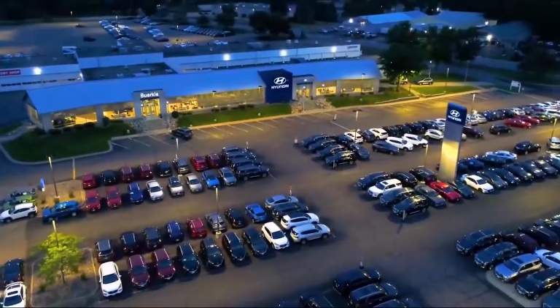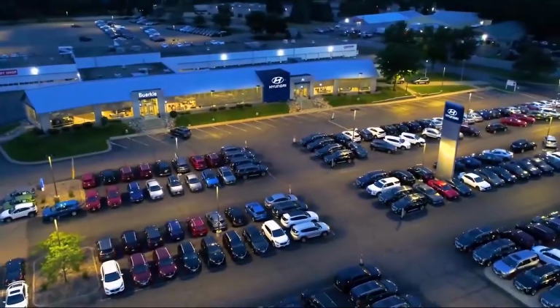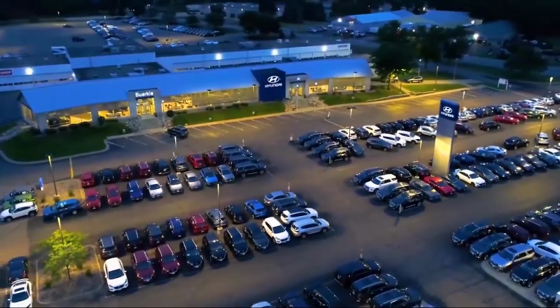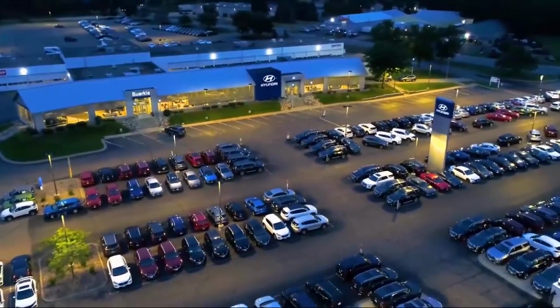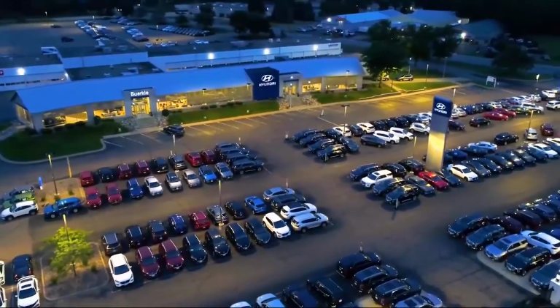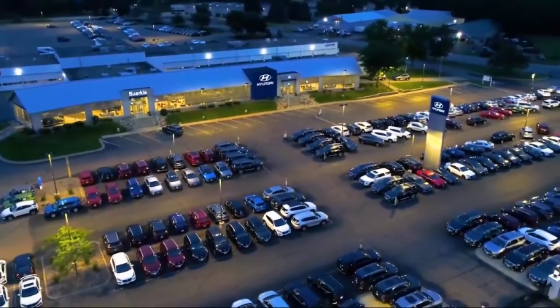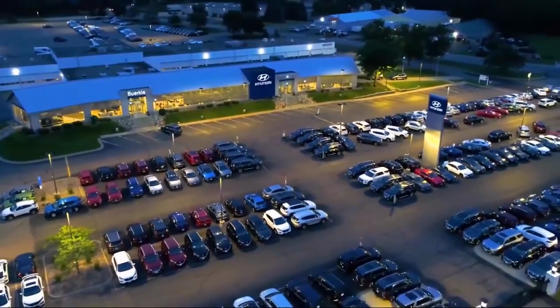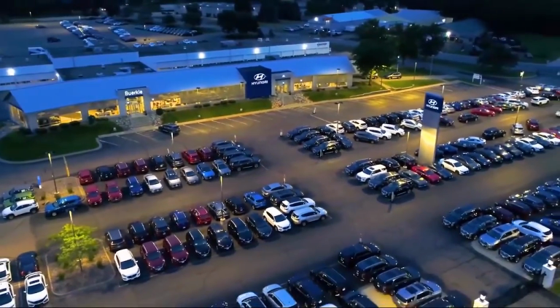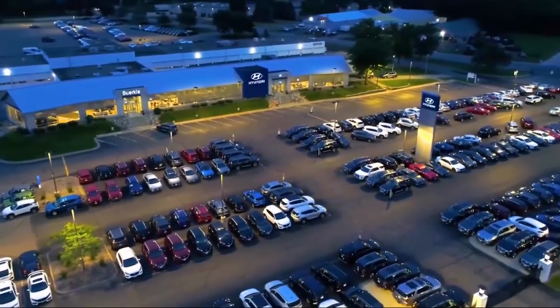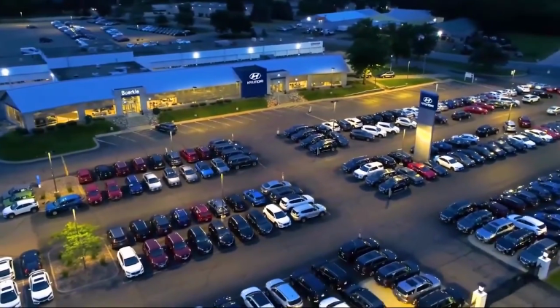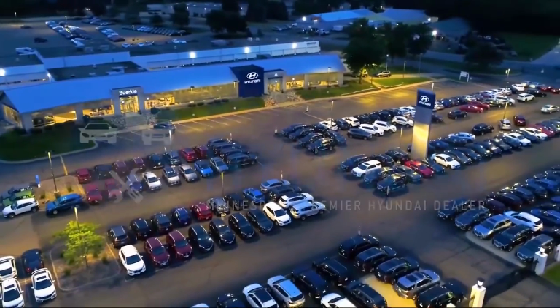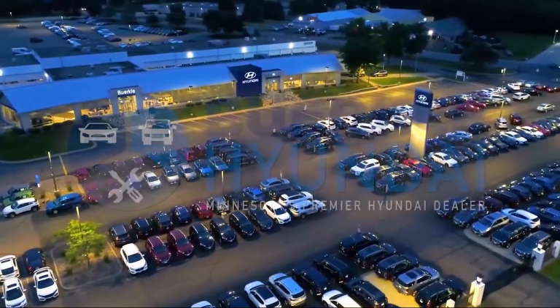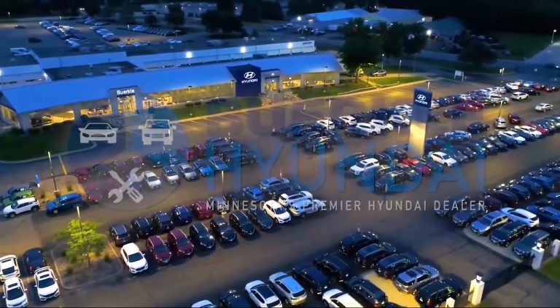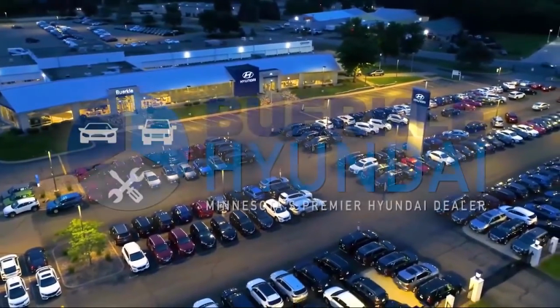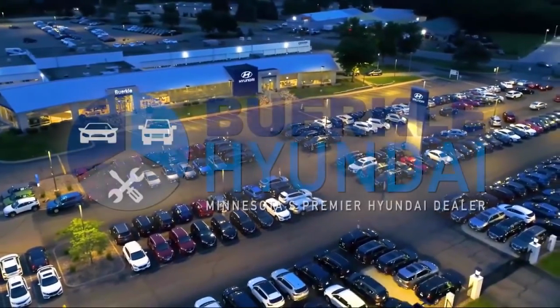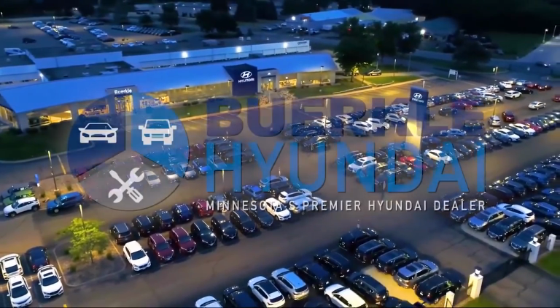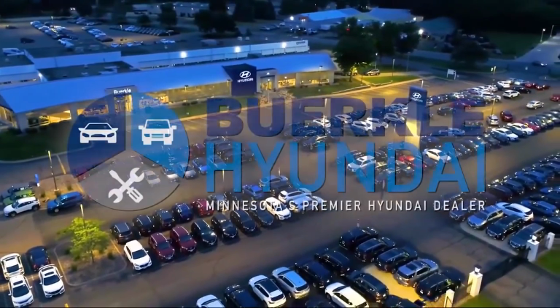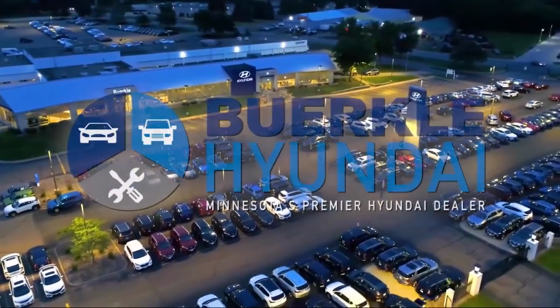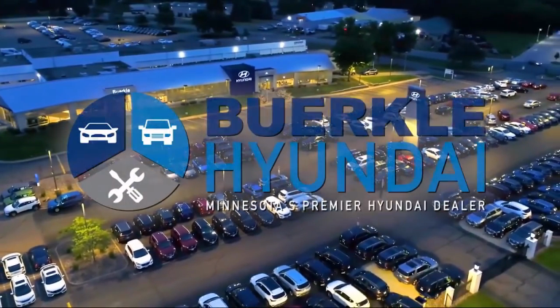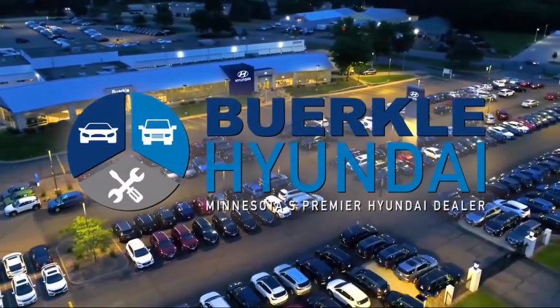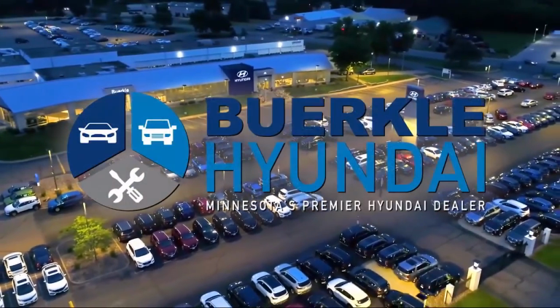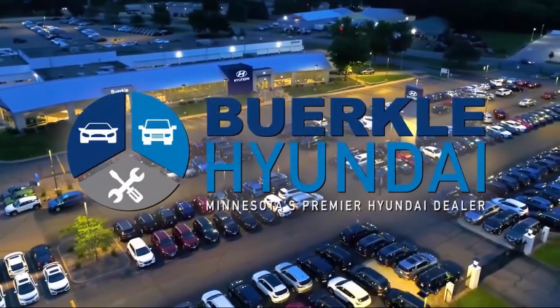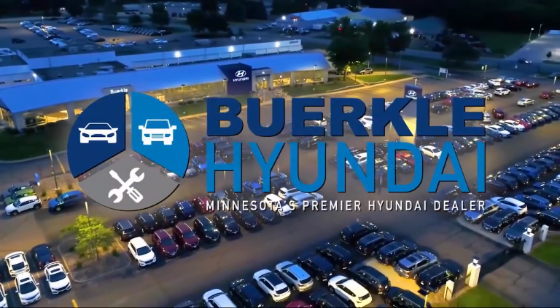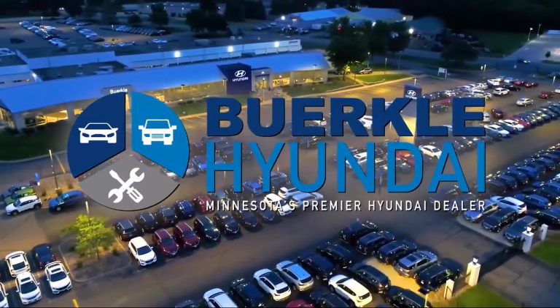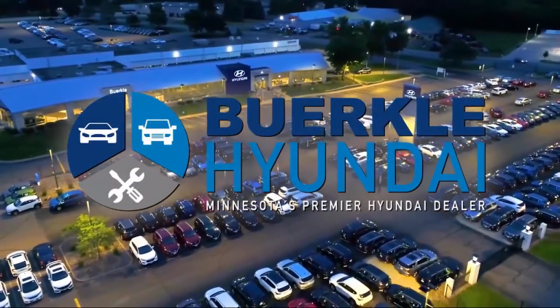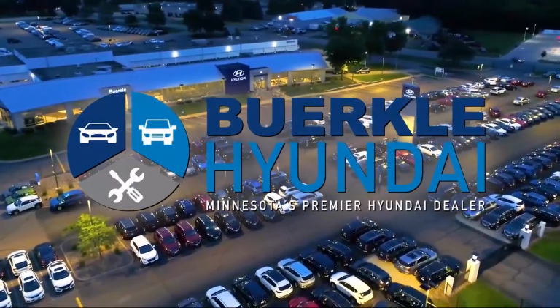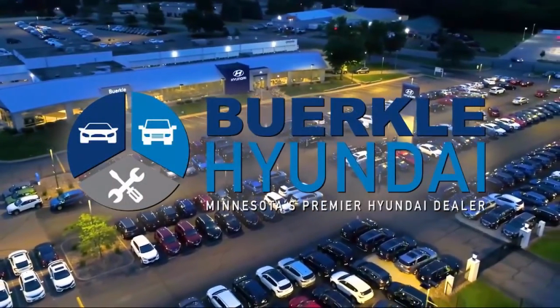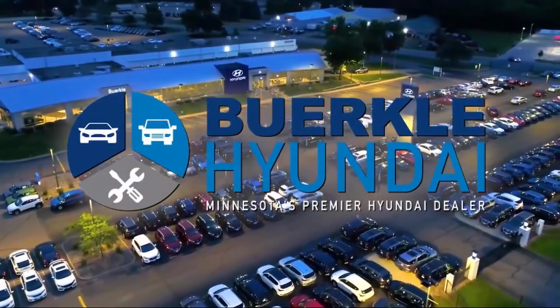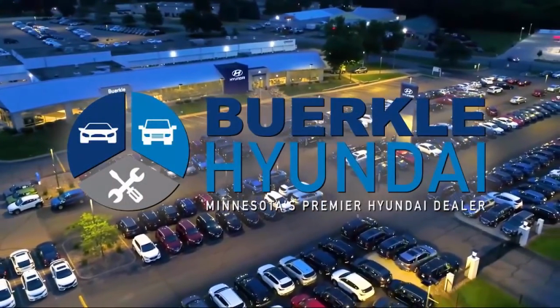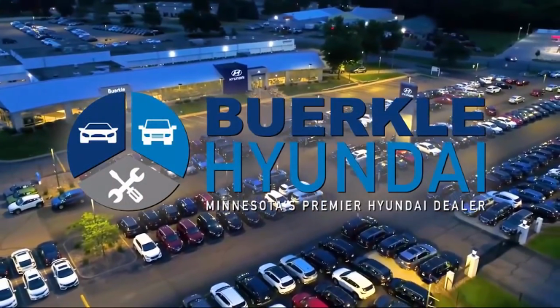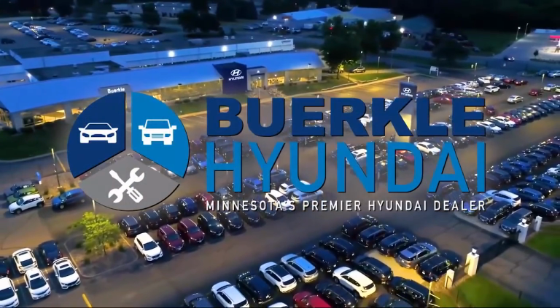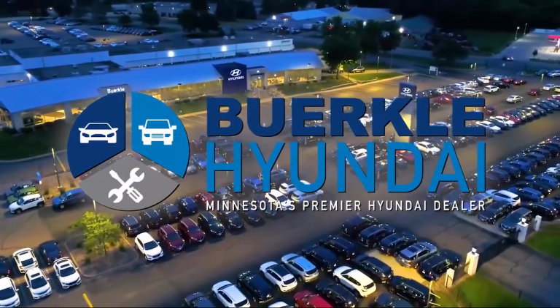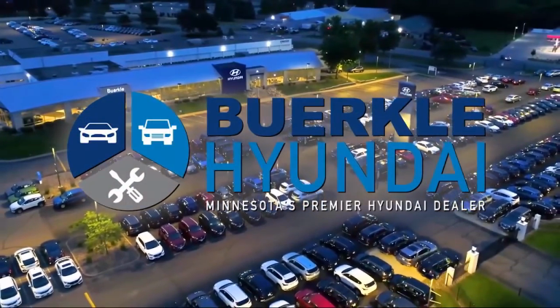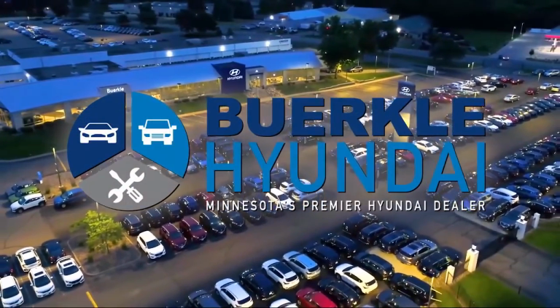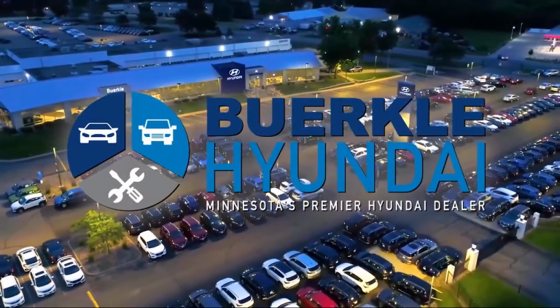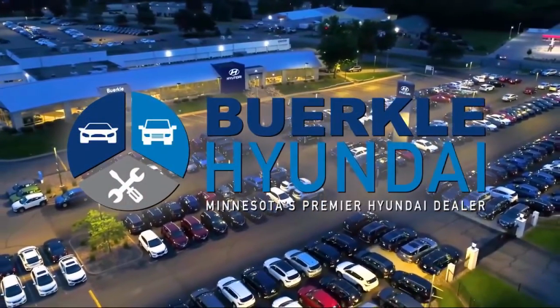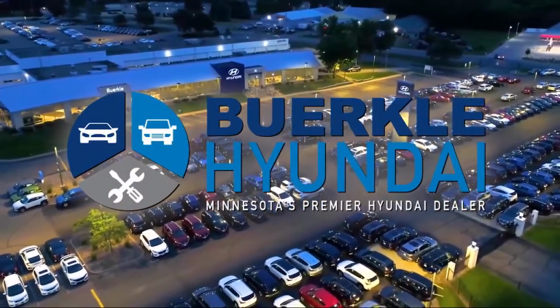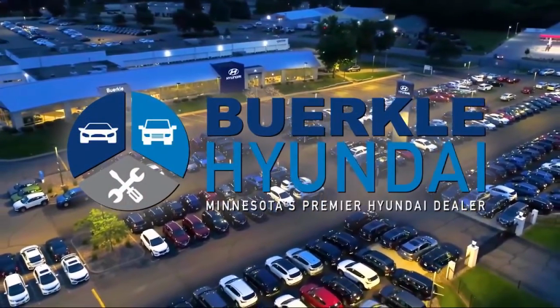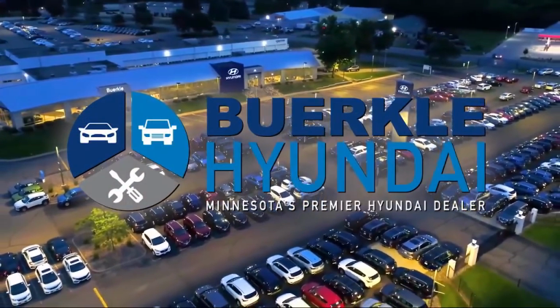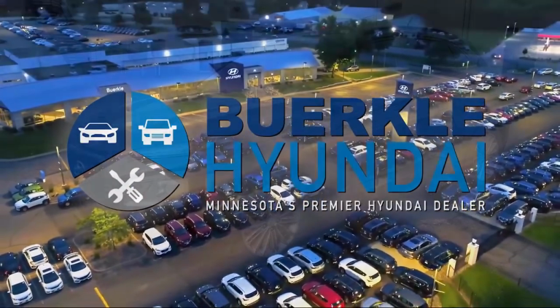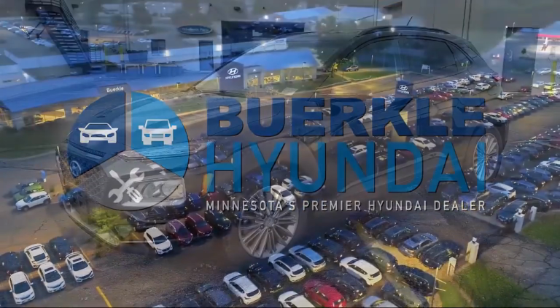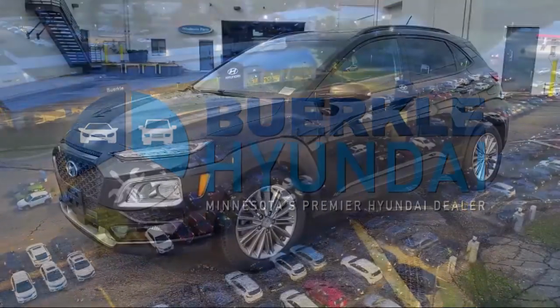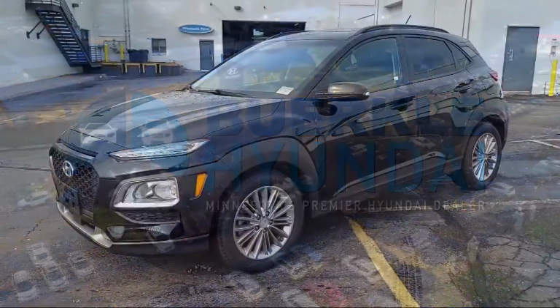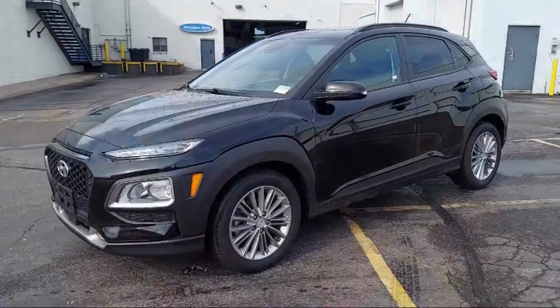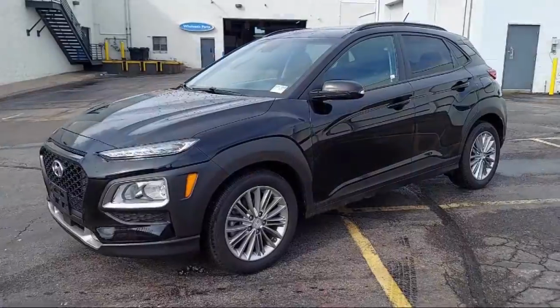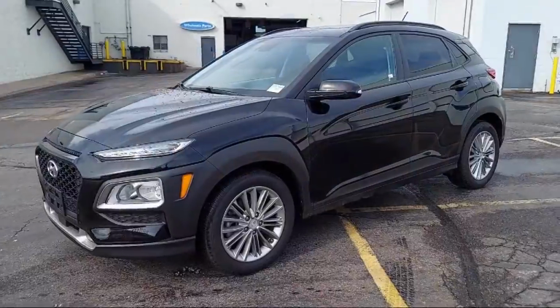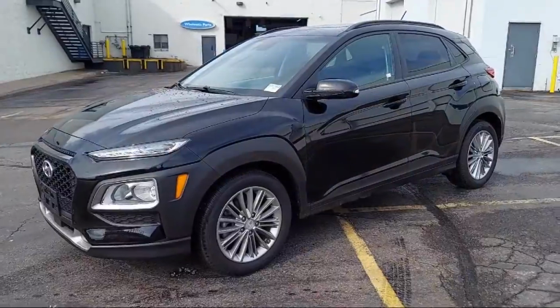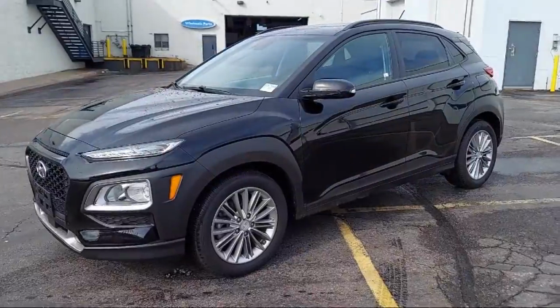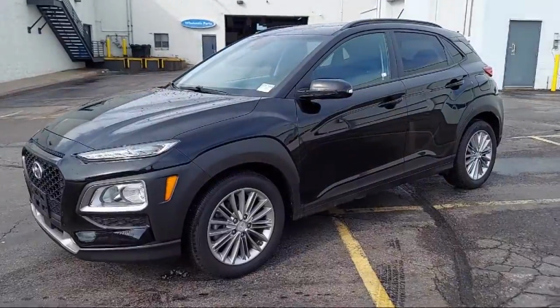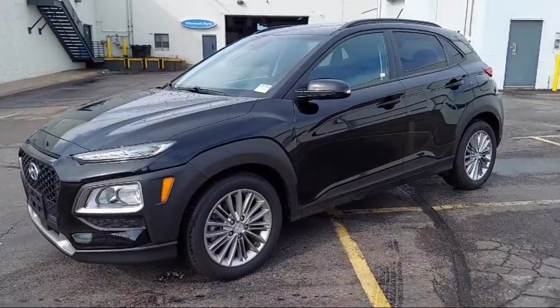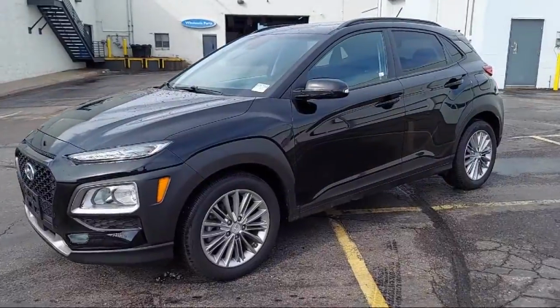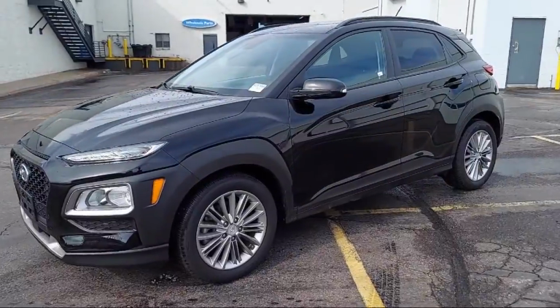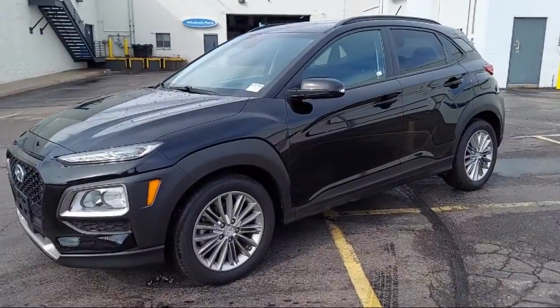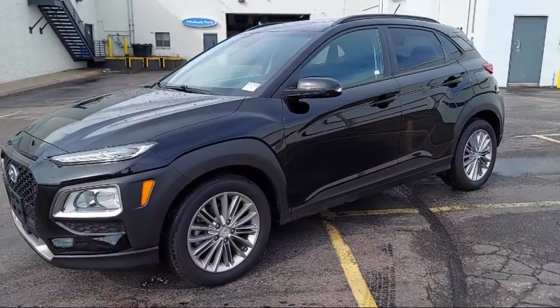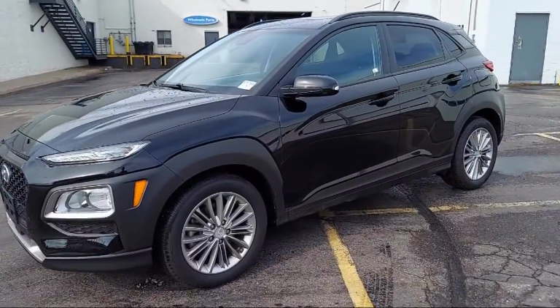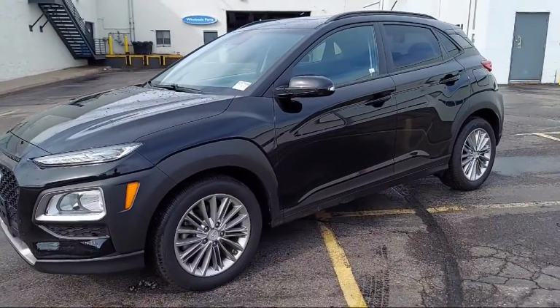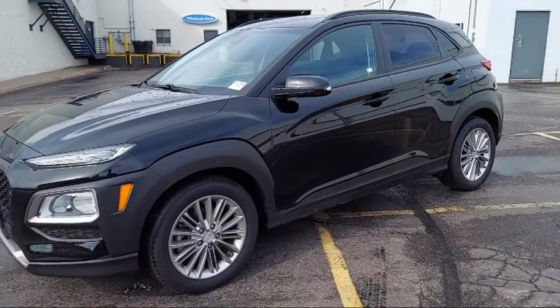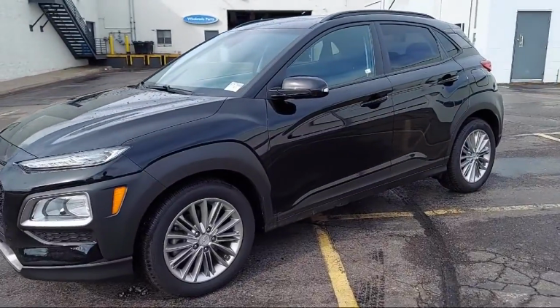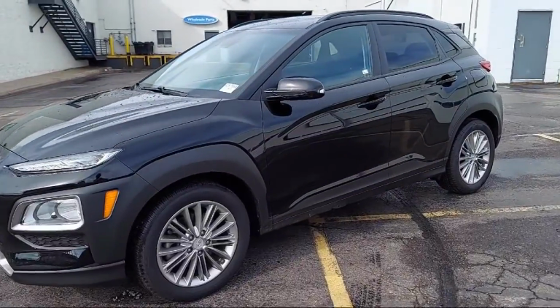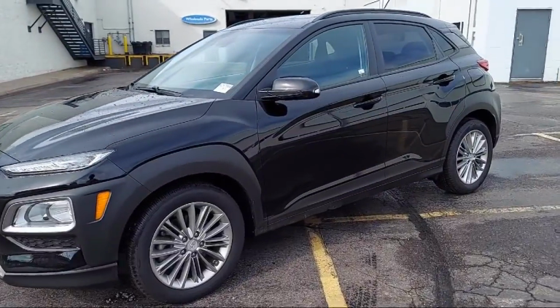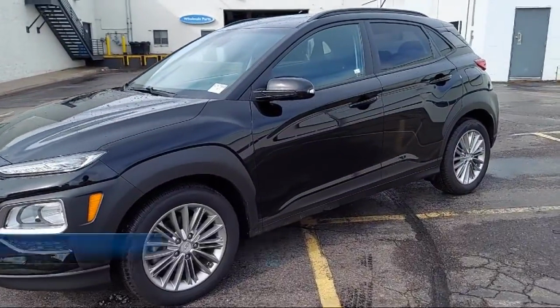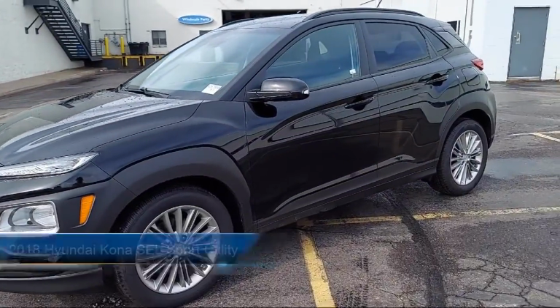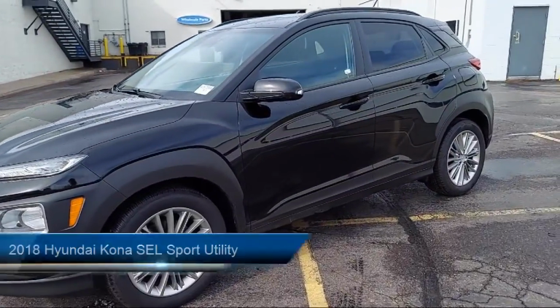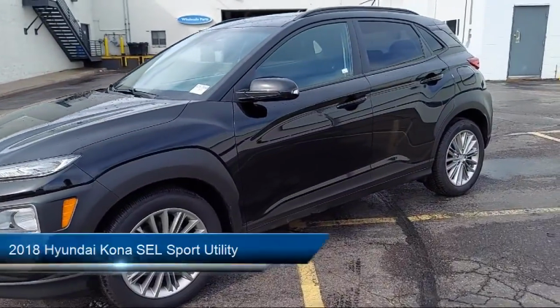Welcome to Buerkle Hyundai, Minnesota's premier Hyundai dealer, and here's a look at another one of our great vehicles from our inventory.